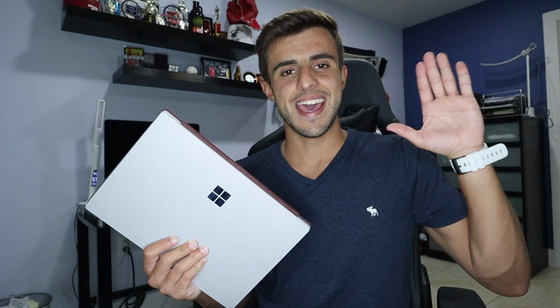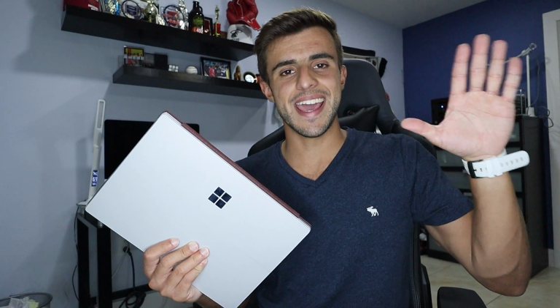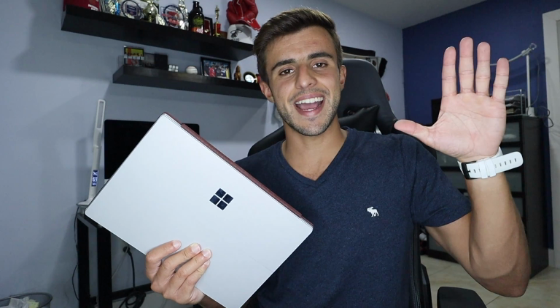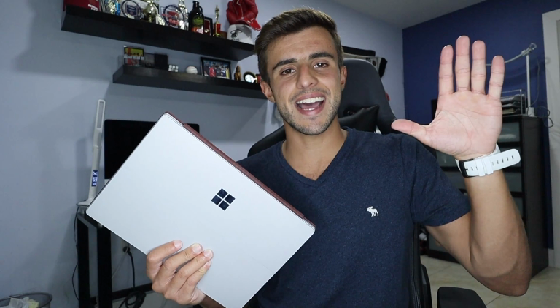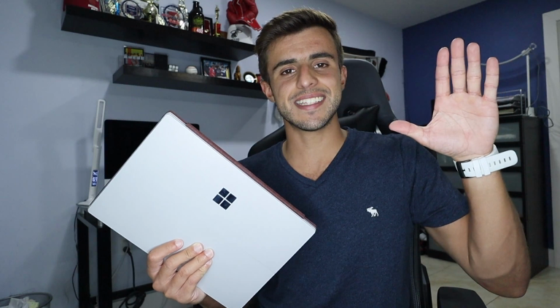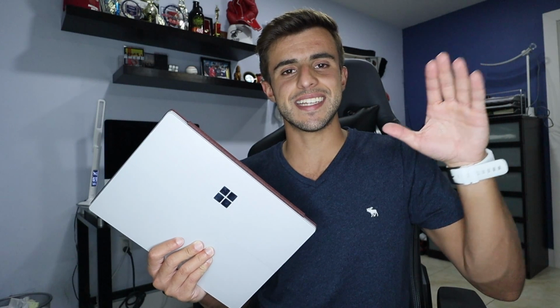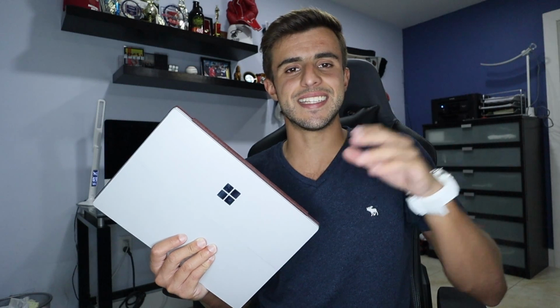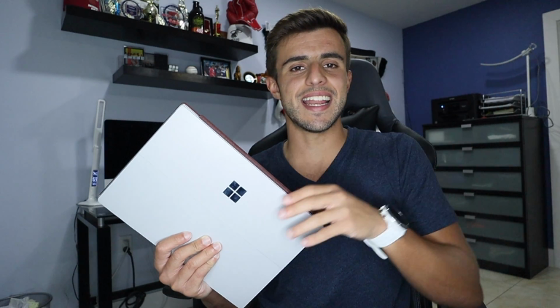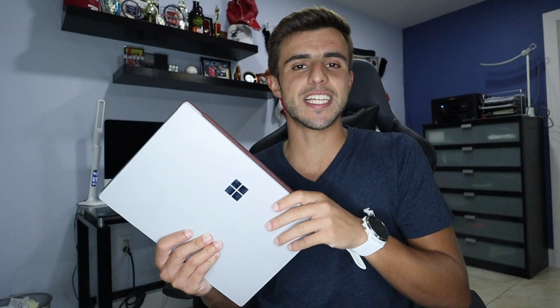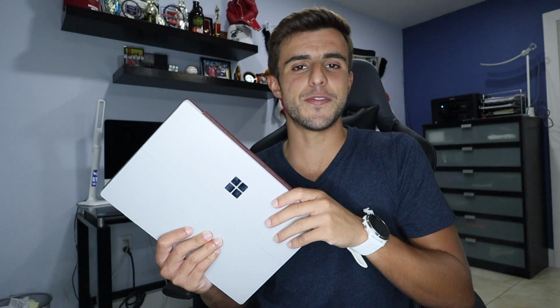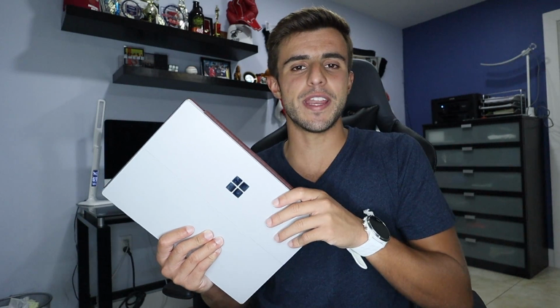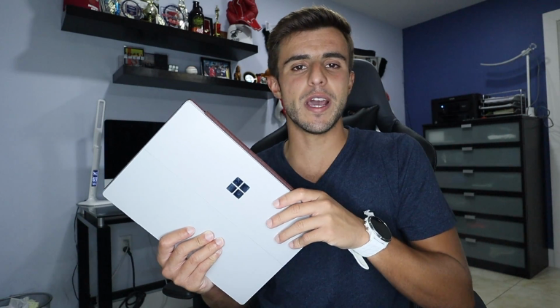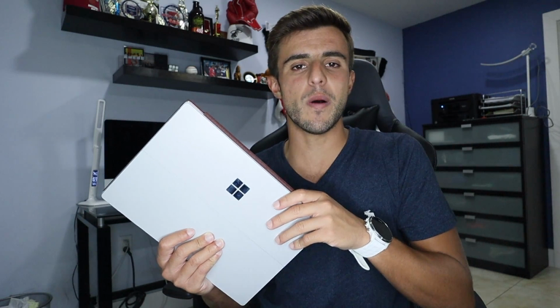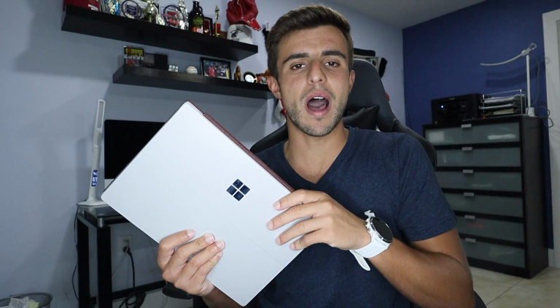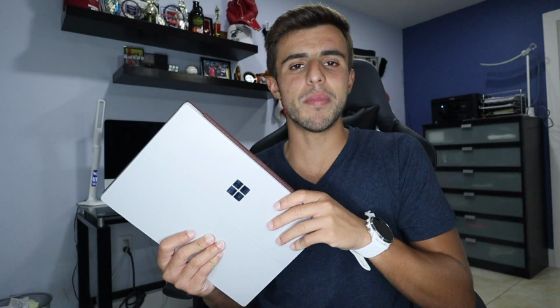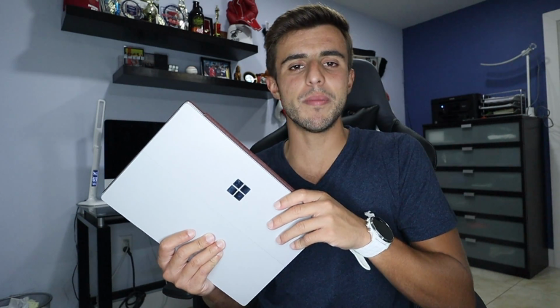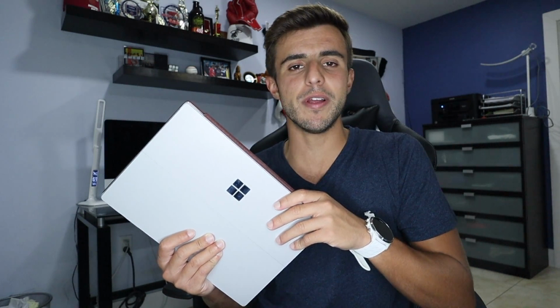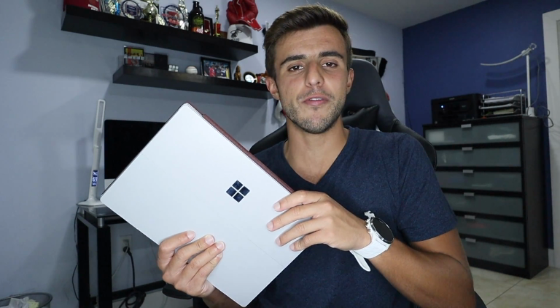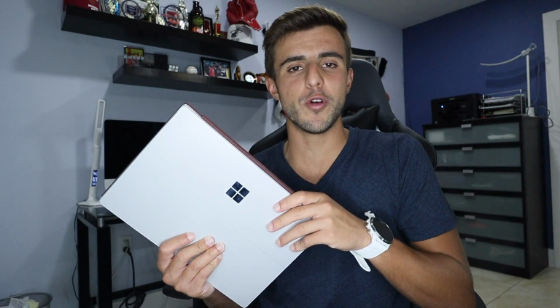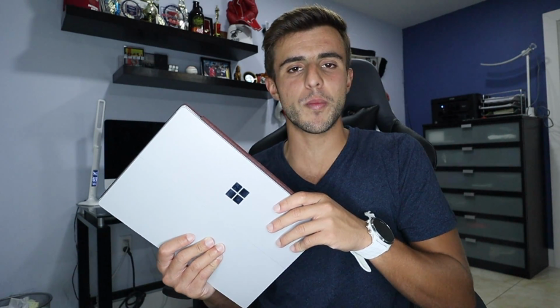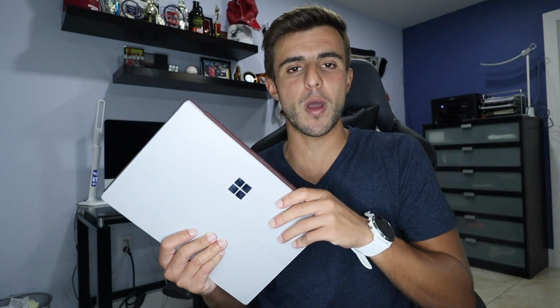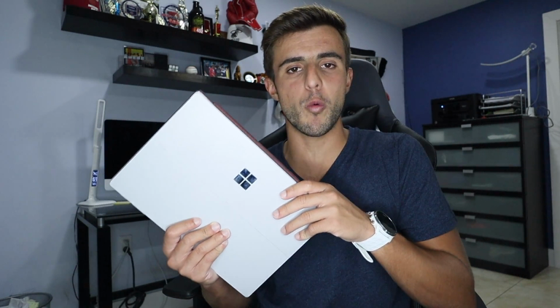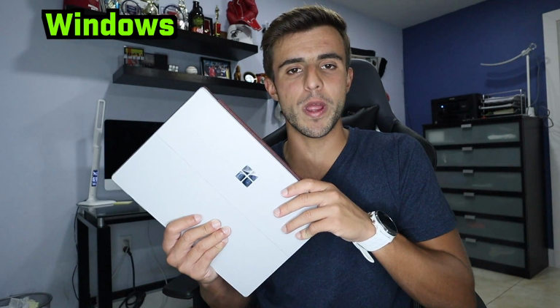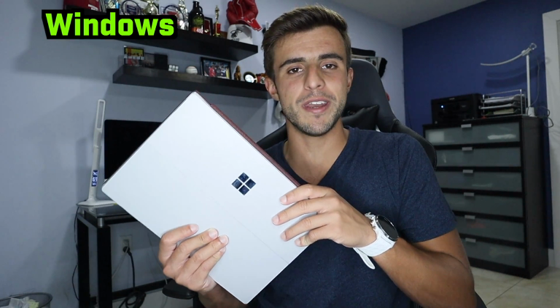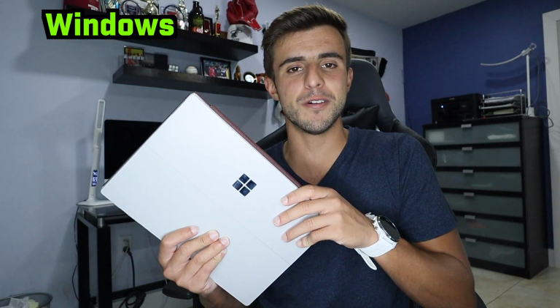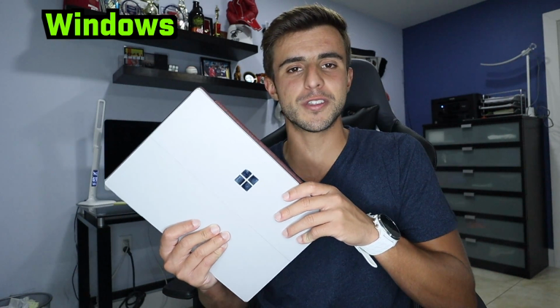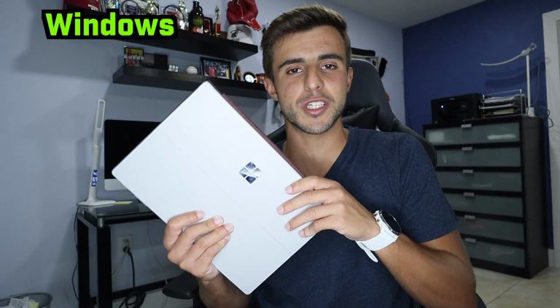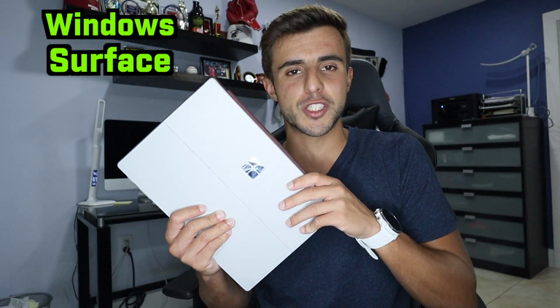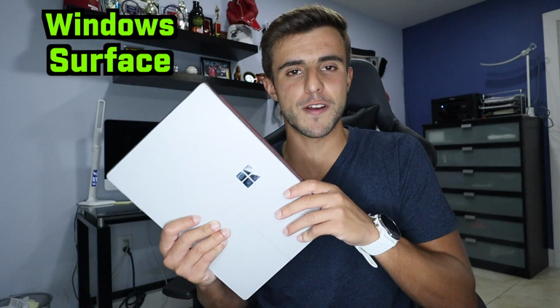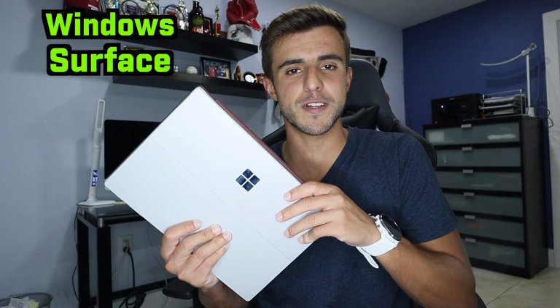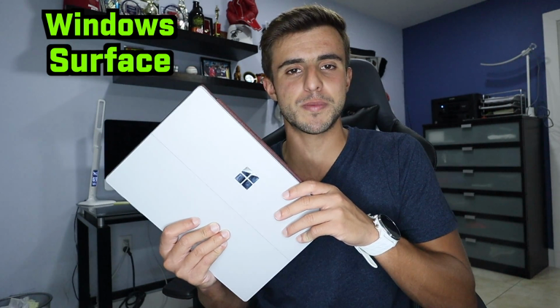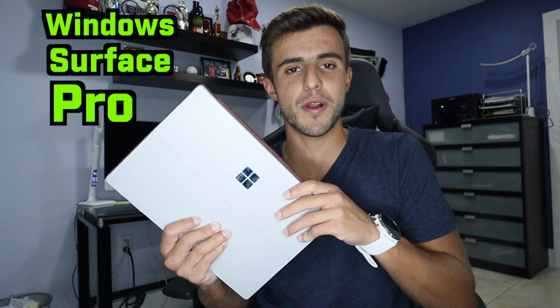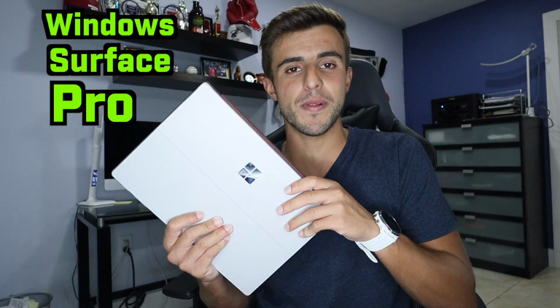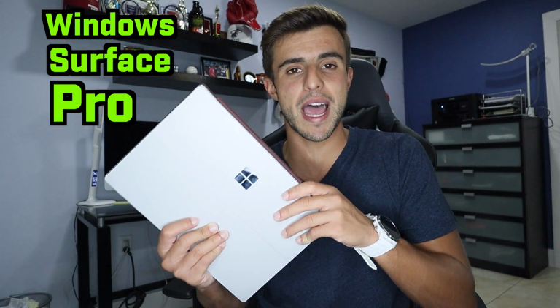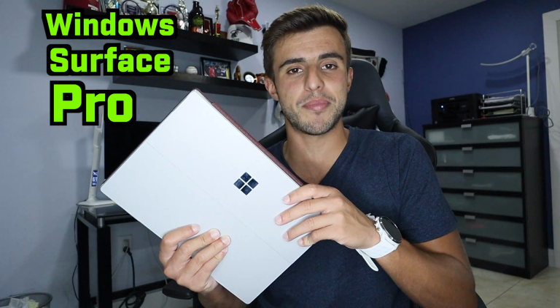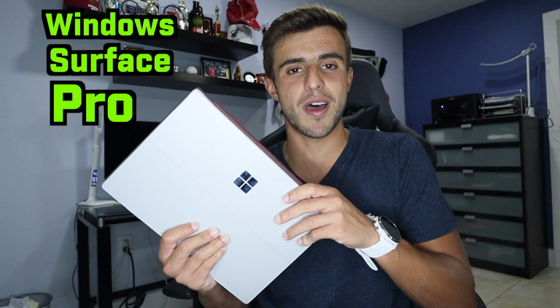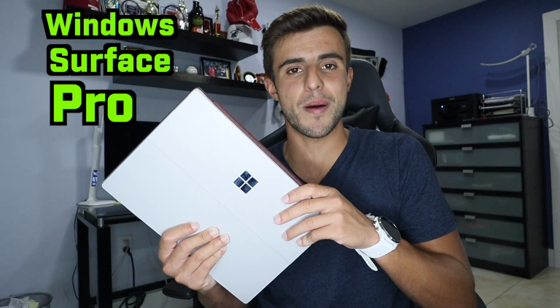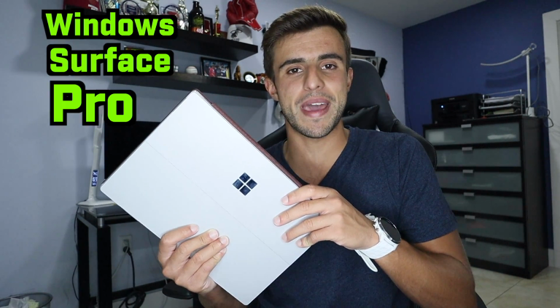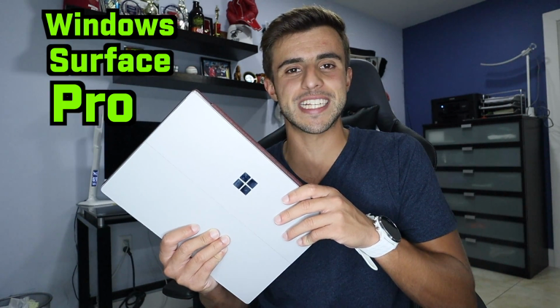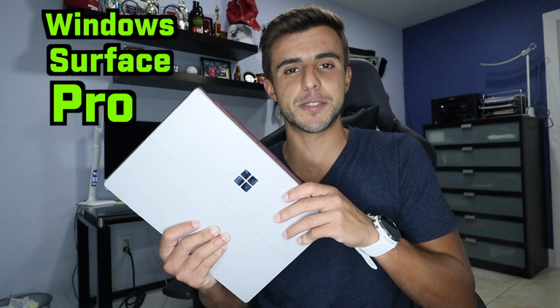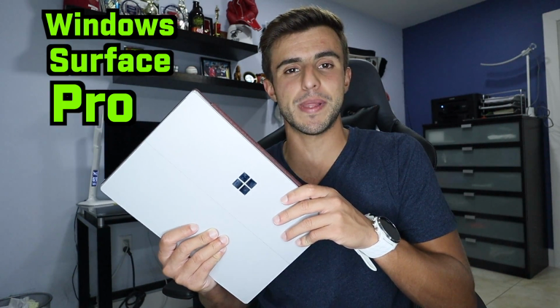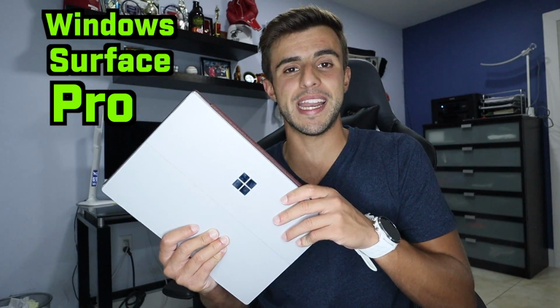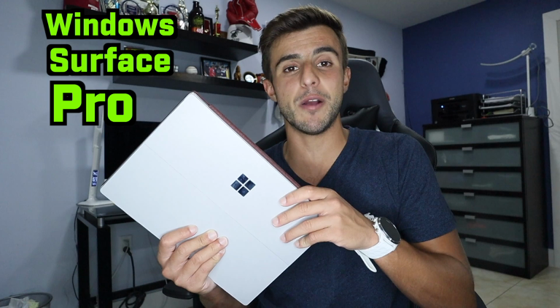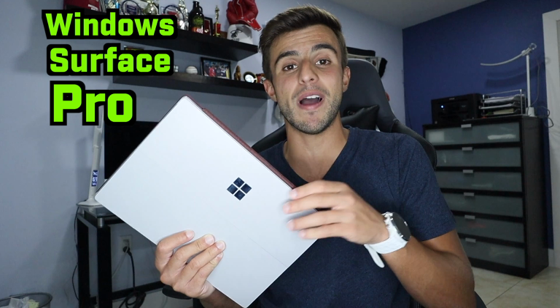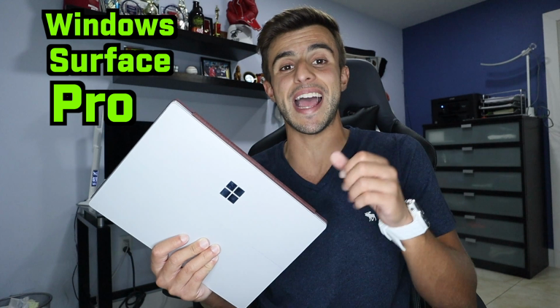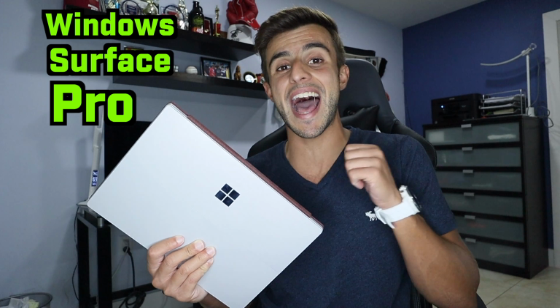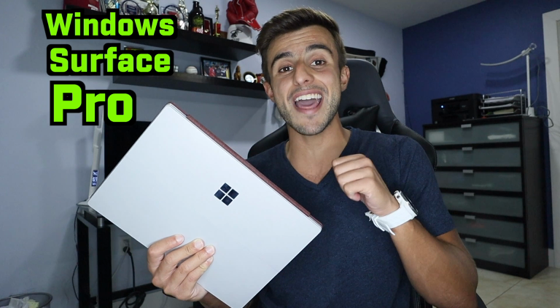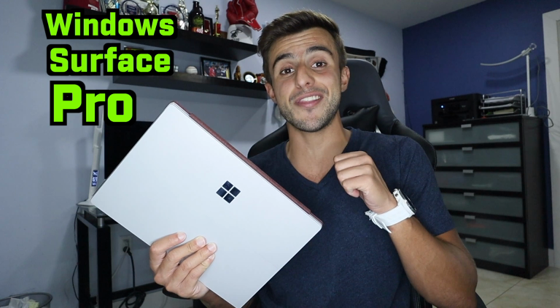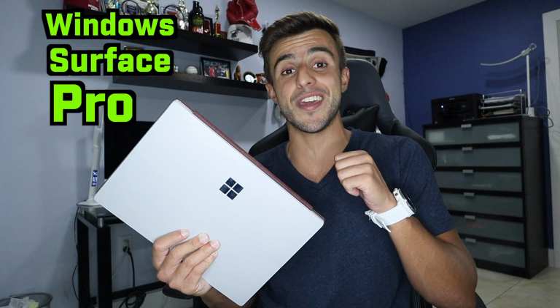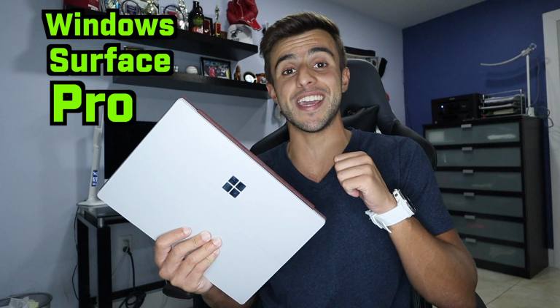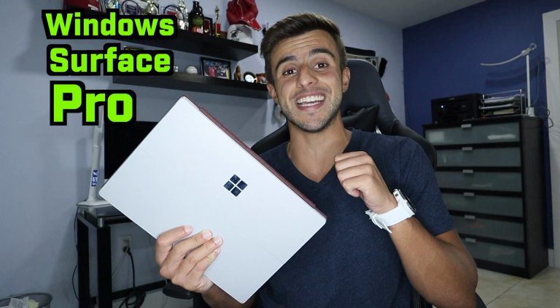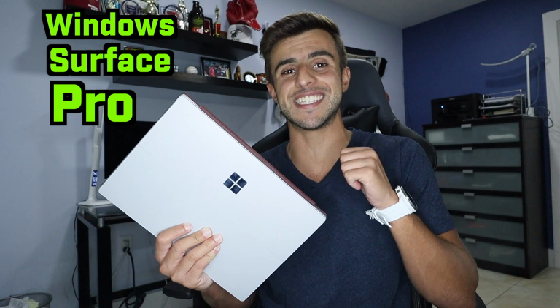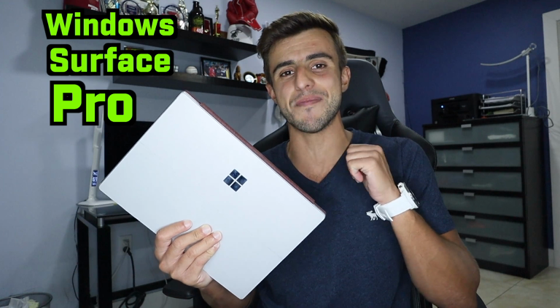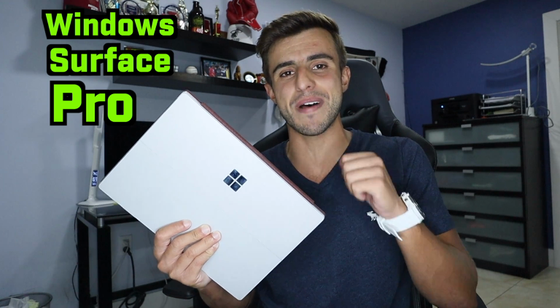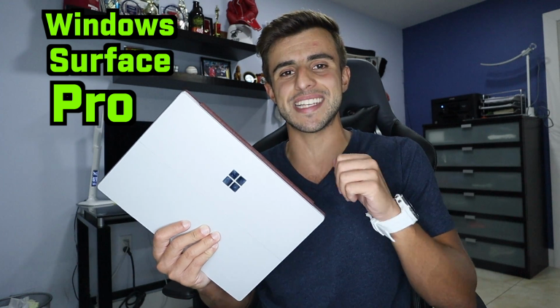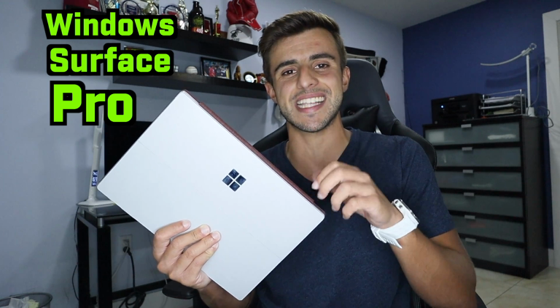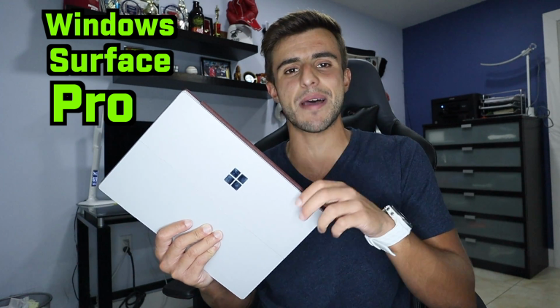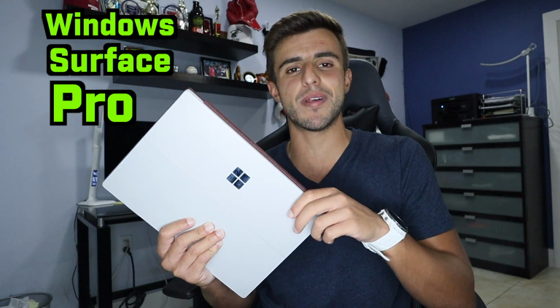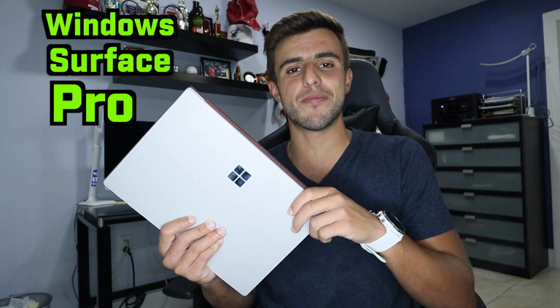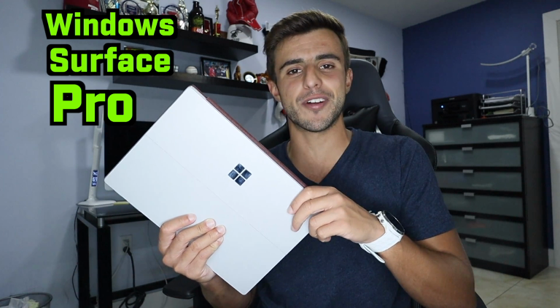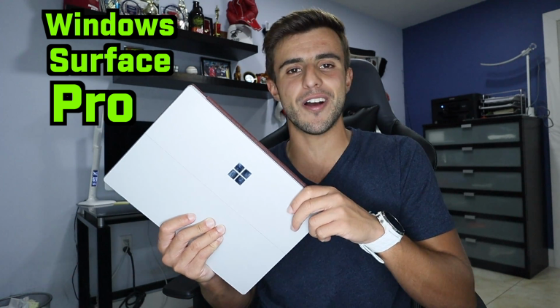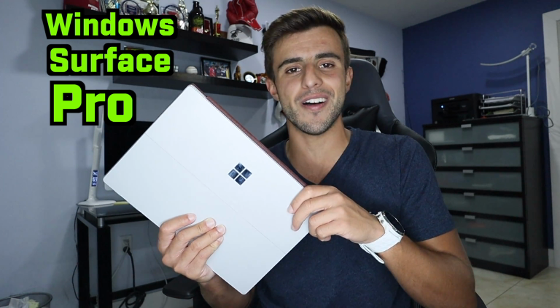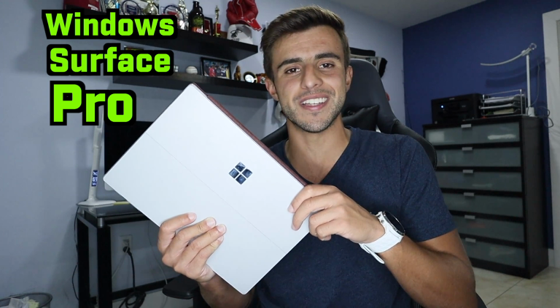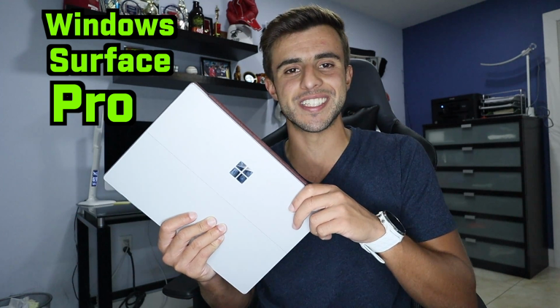Hey guys, in today's video I'm going to be reviewing my Windows Surface Pro laptop and explaining why I think it's the best laptop for college.